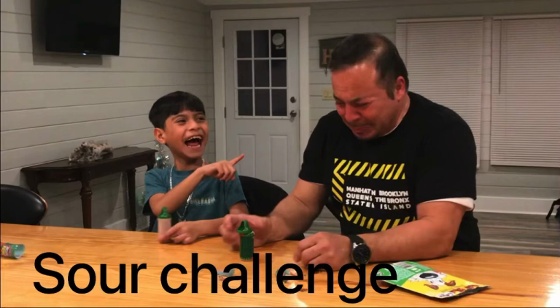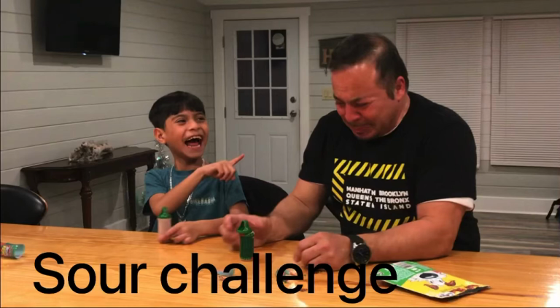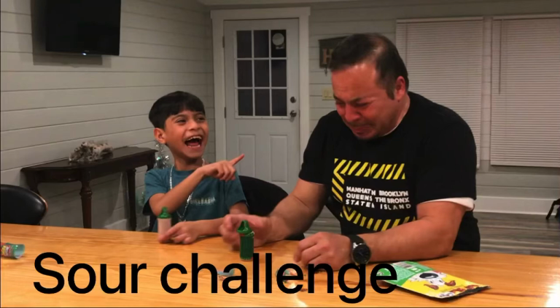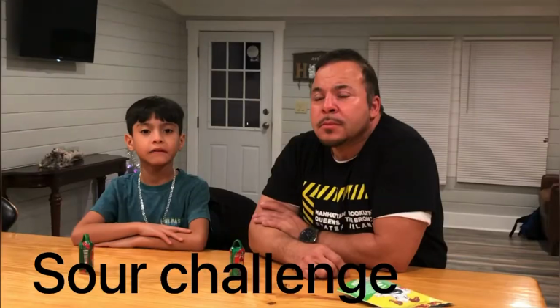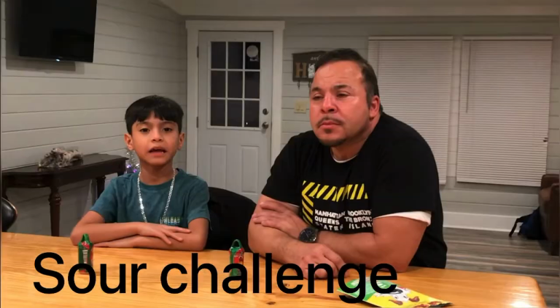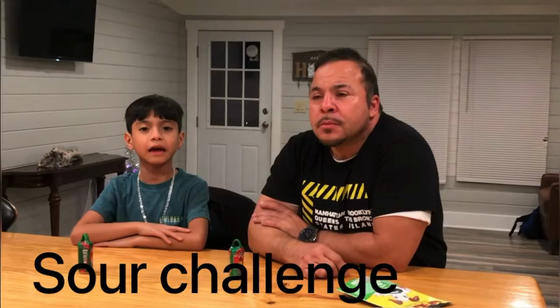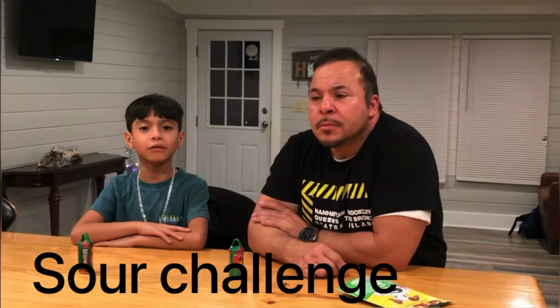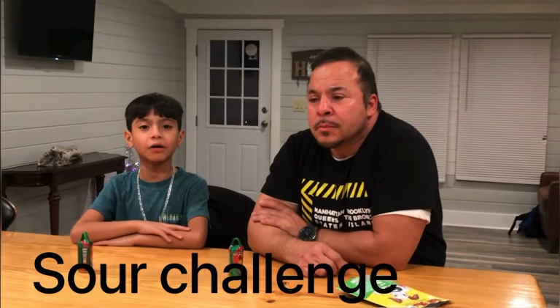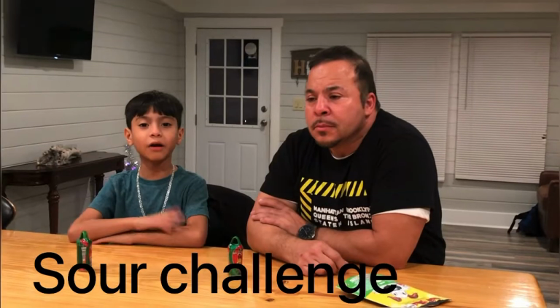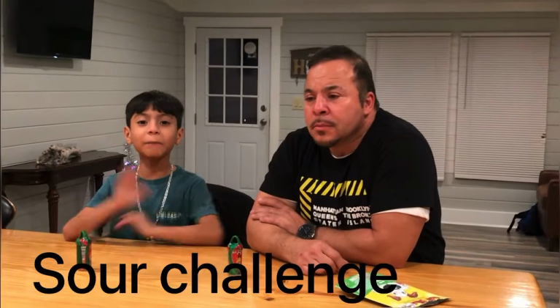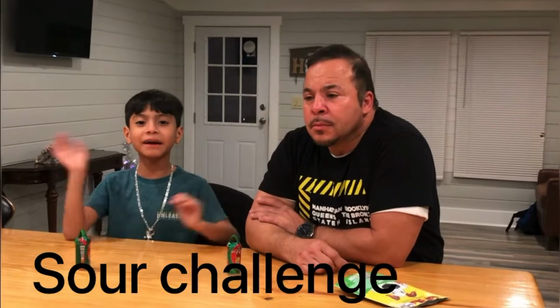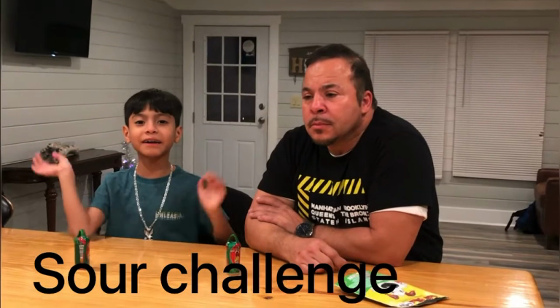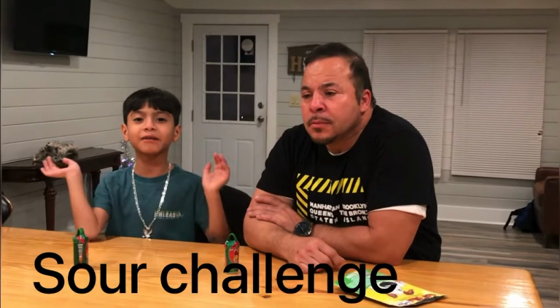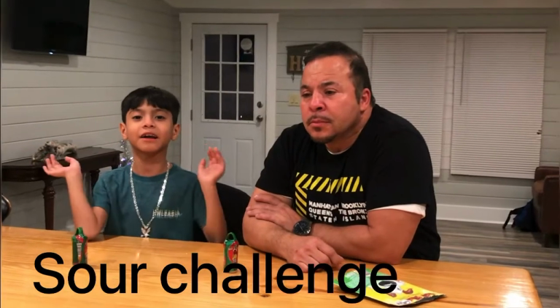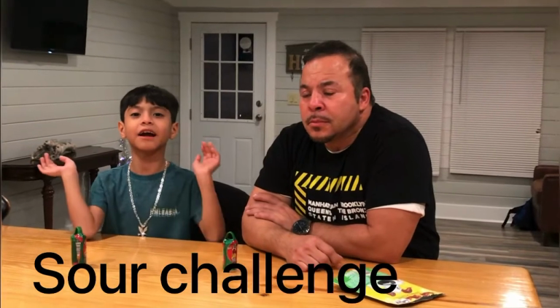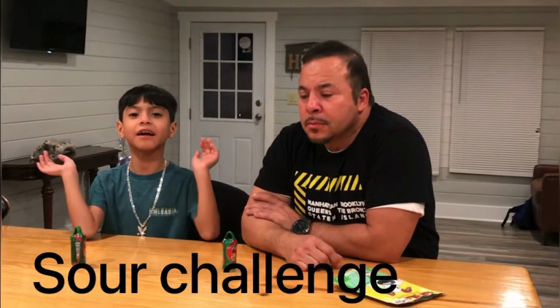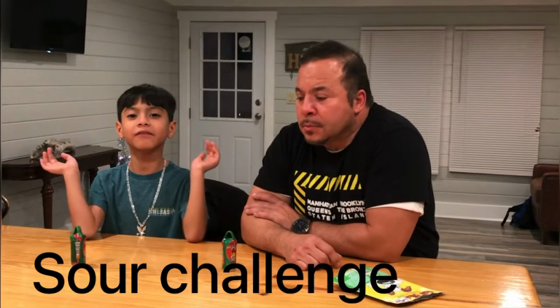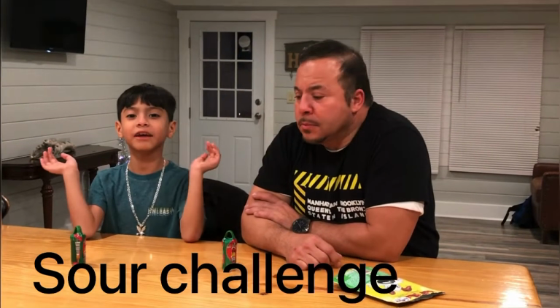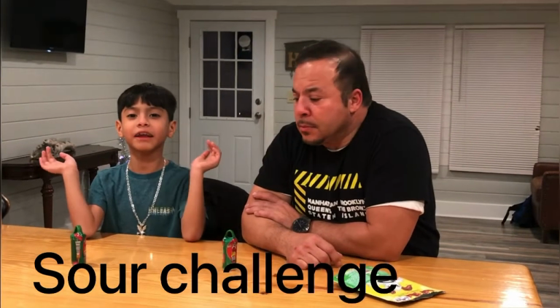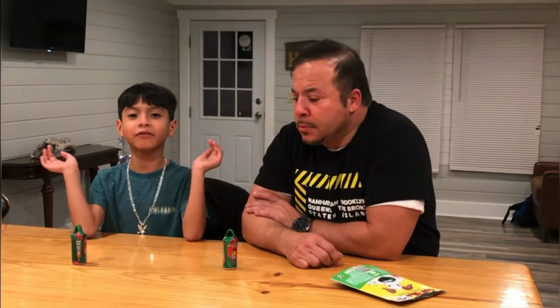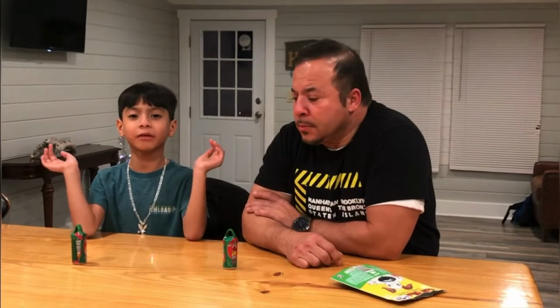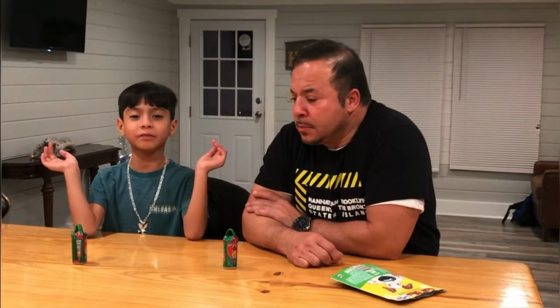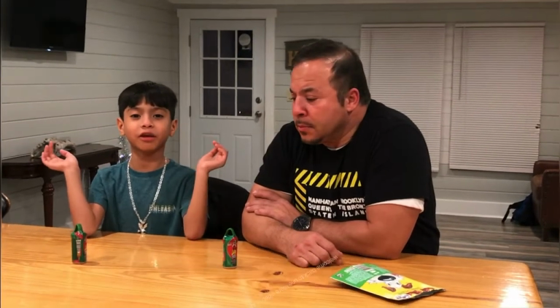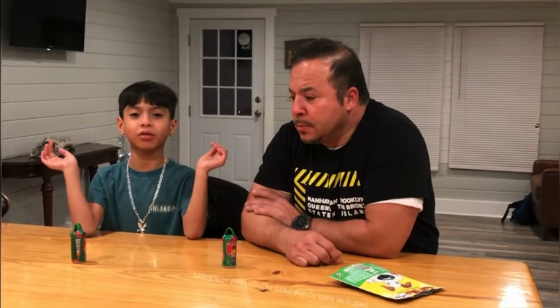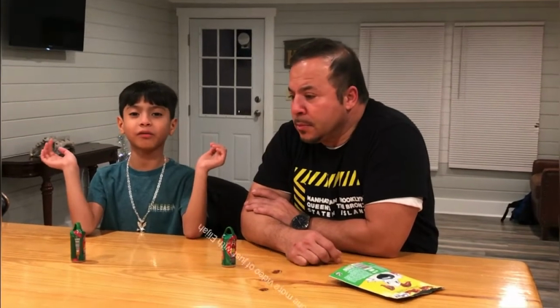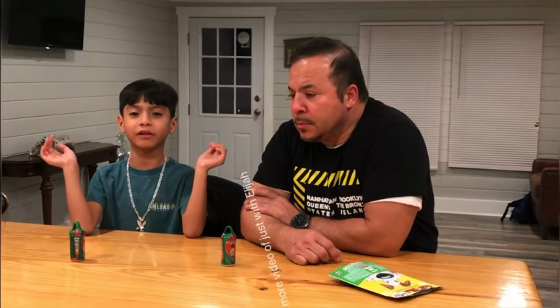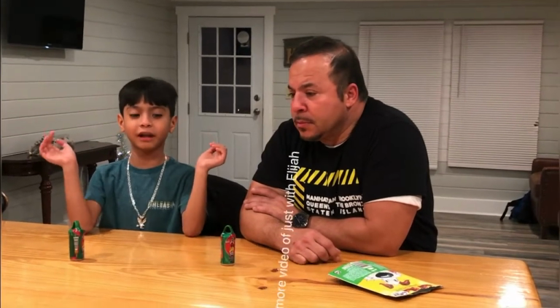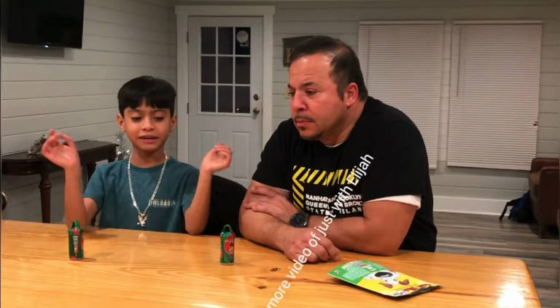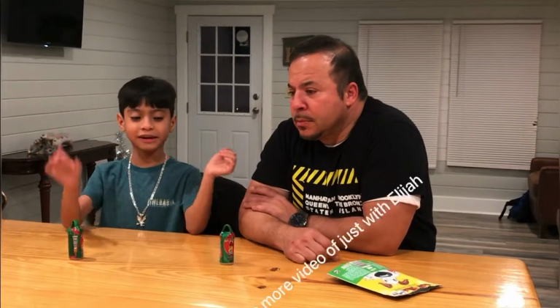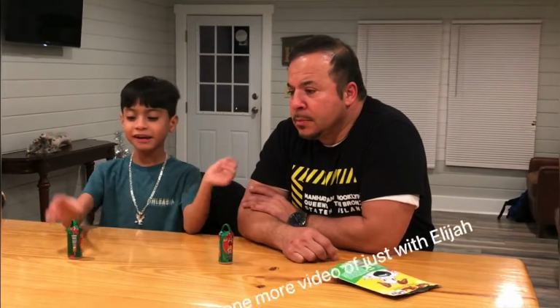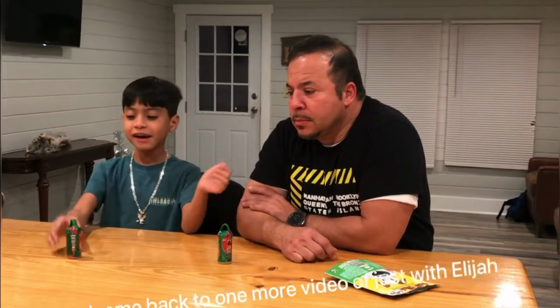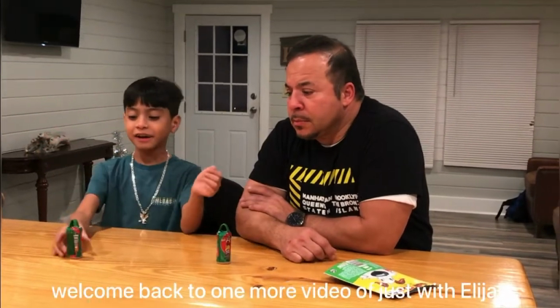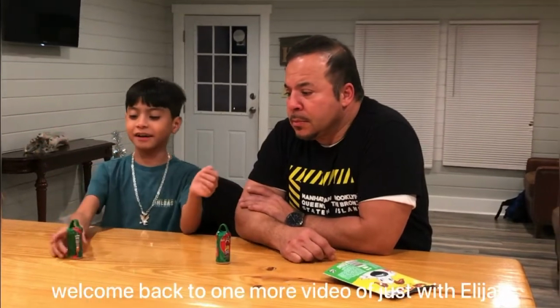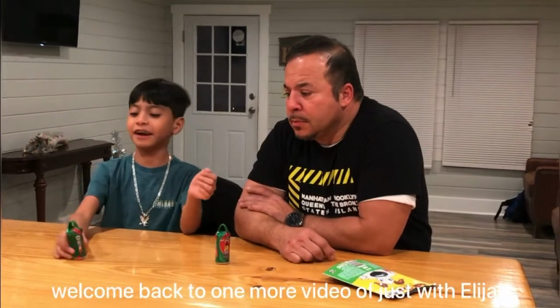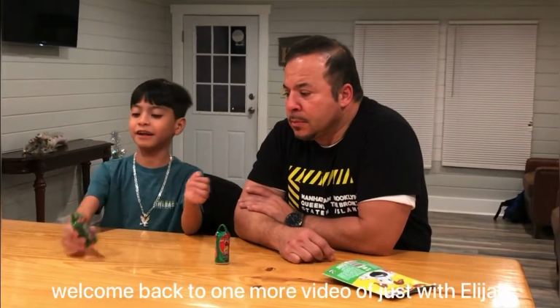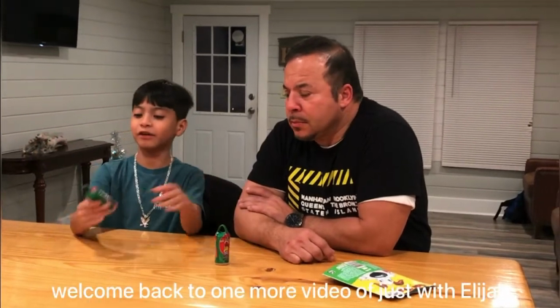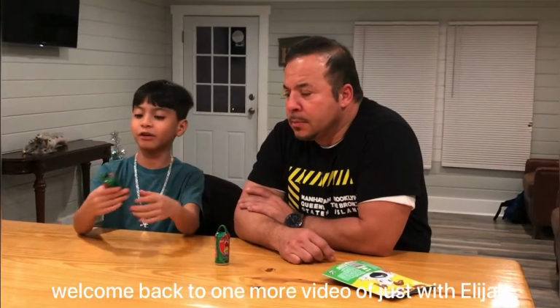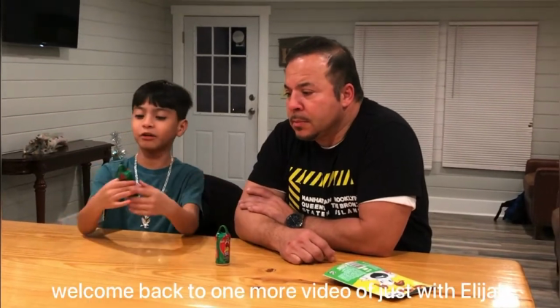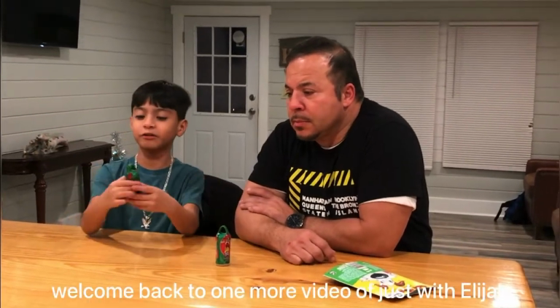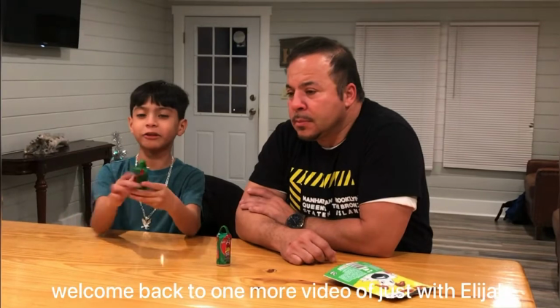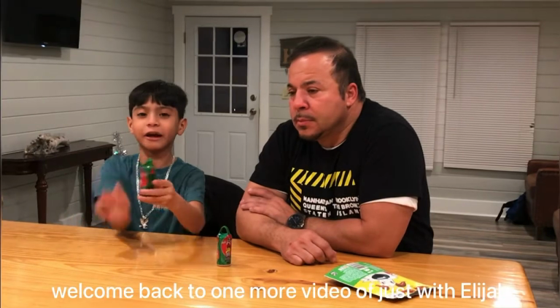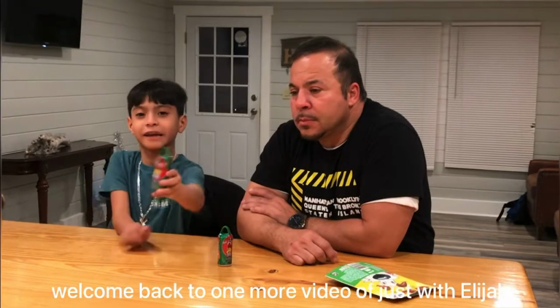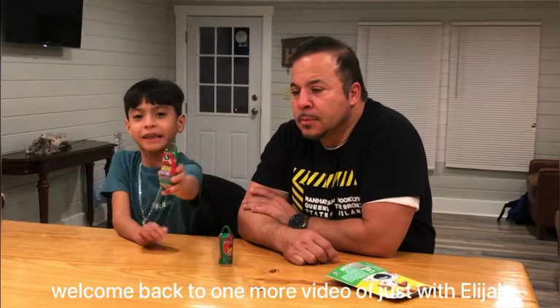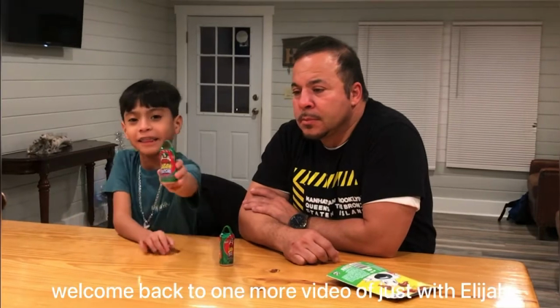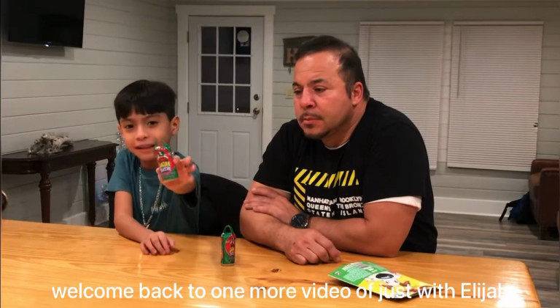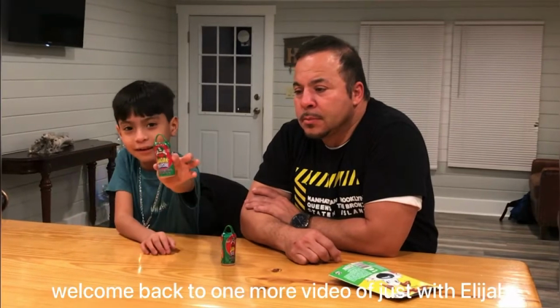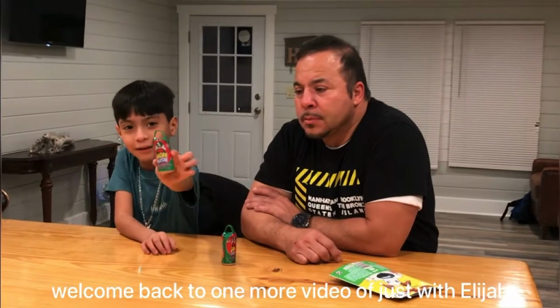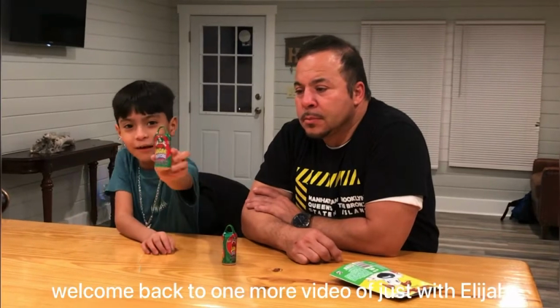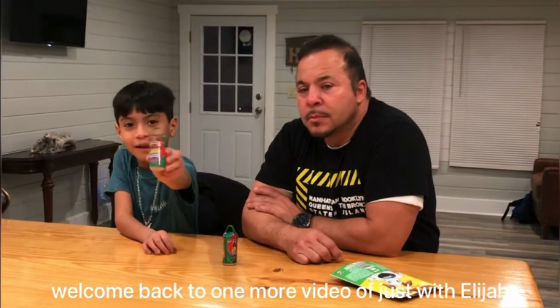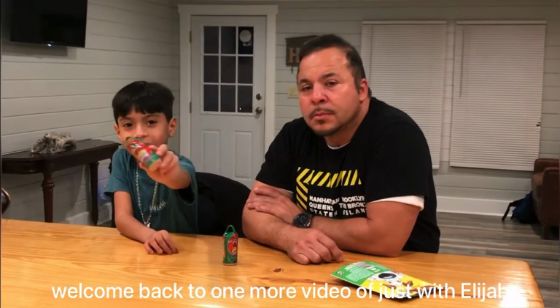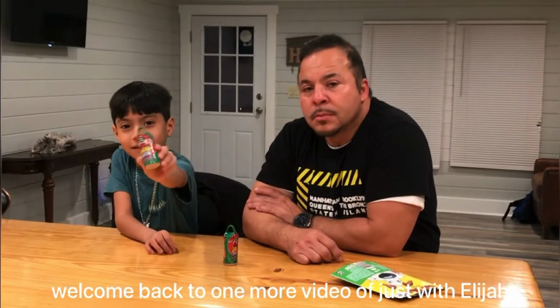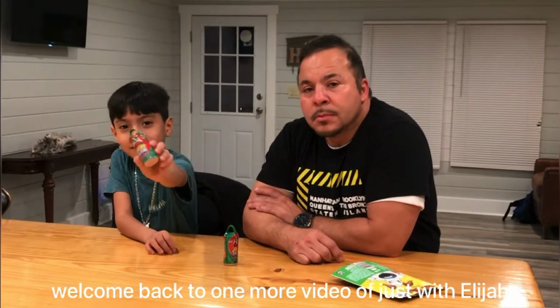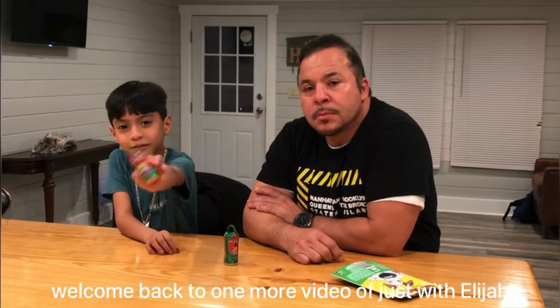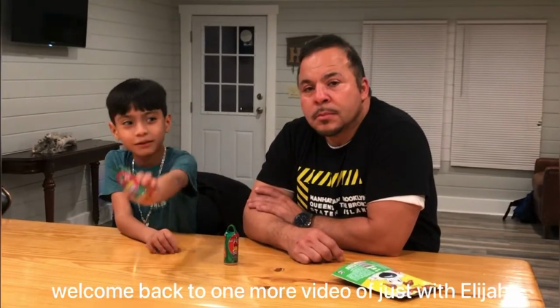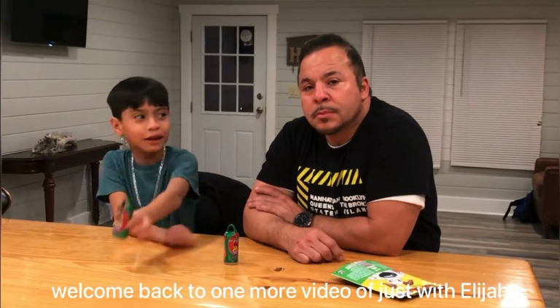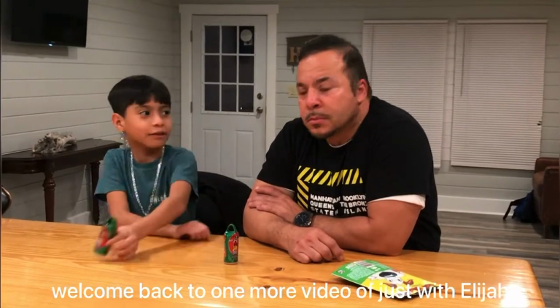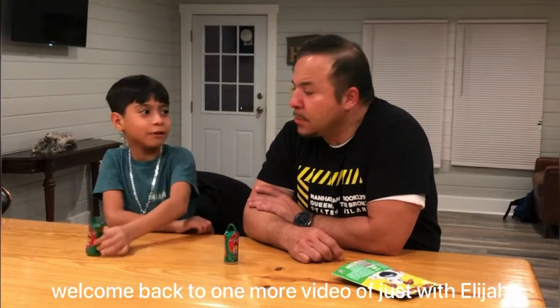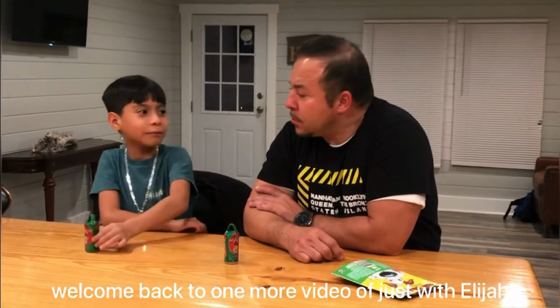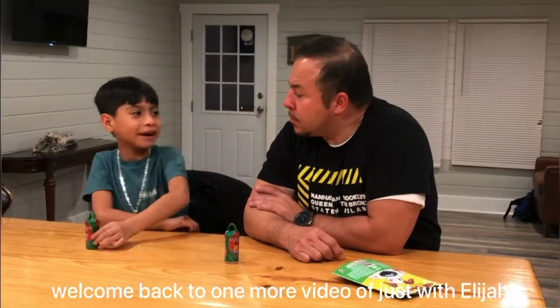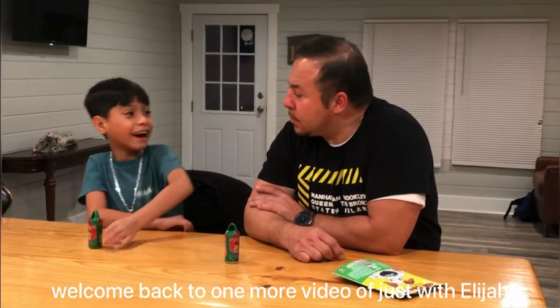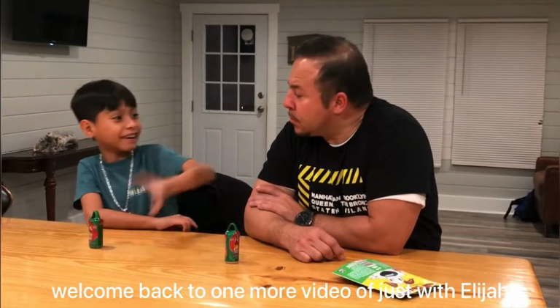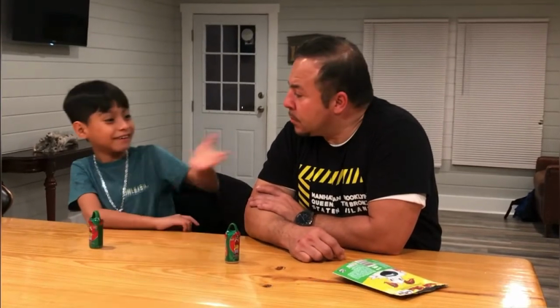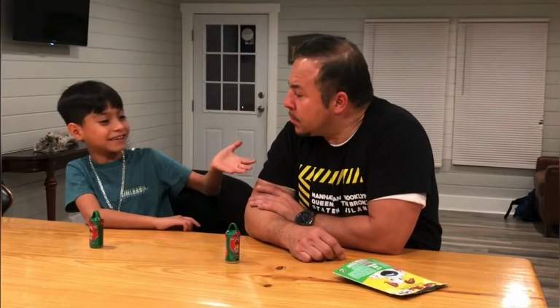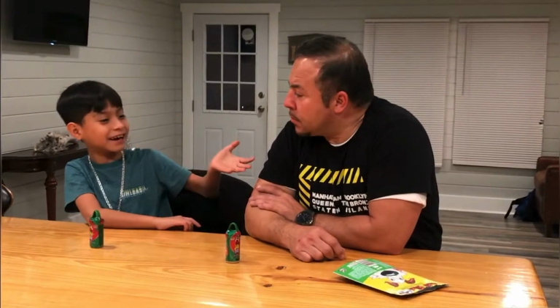Hey guys, welcome back to another video from Just With Alaki. Today we're going to try these little — they say they're my Uncle Joe's.